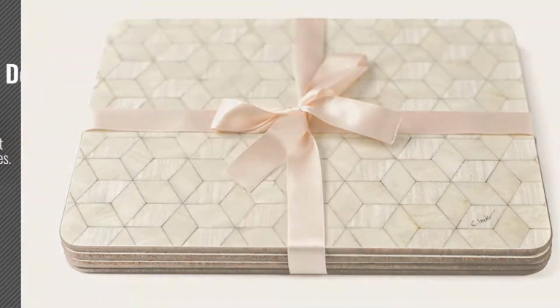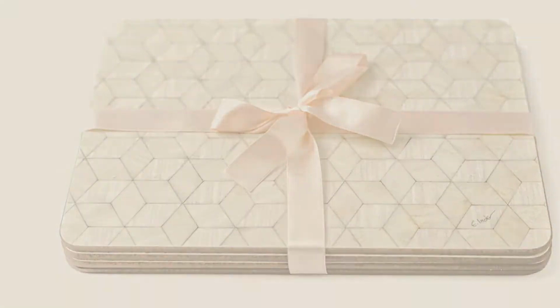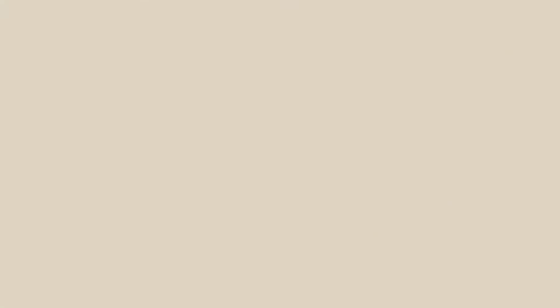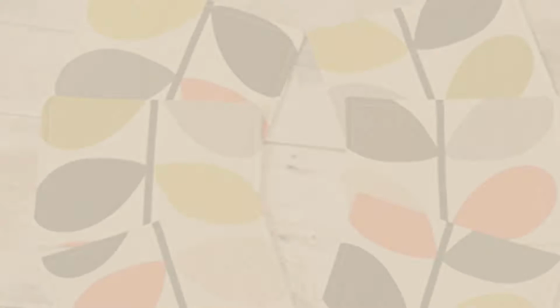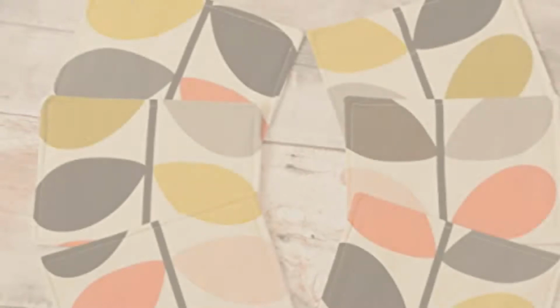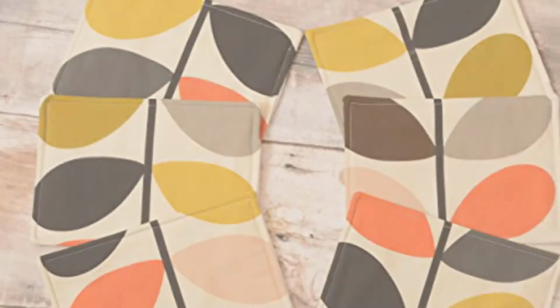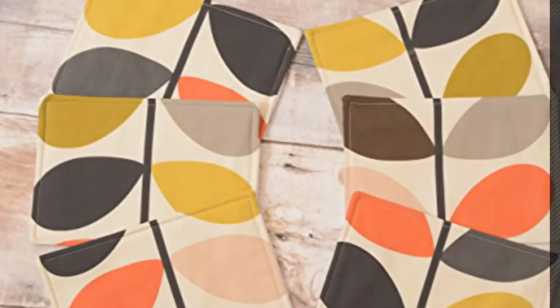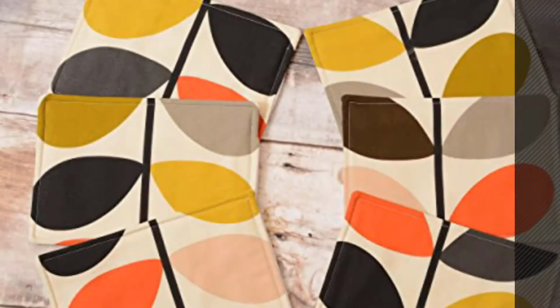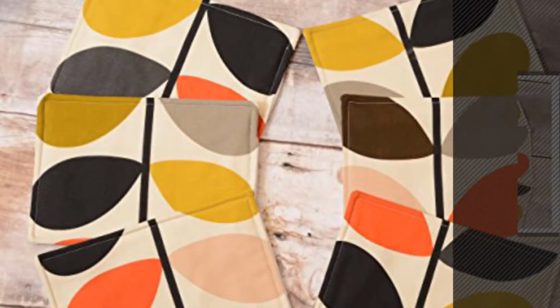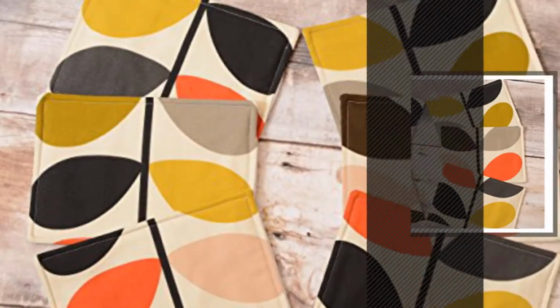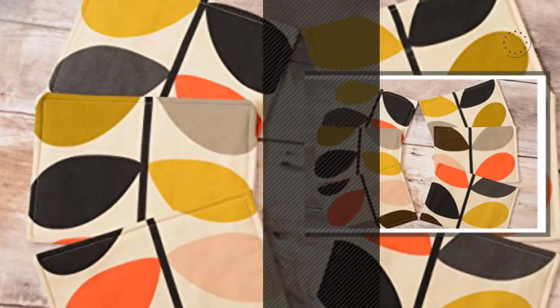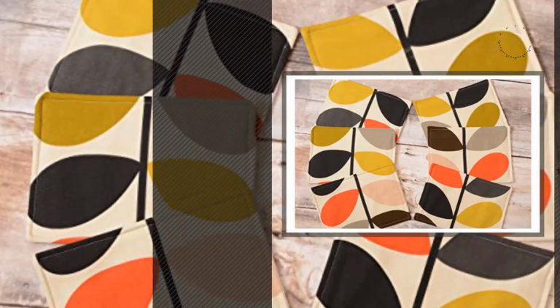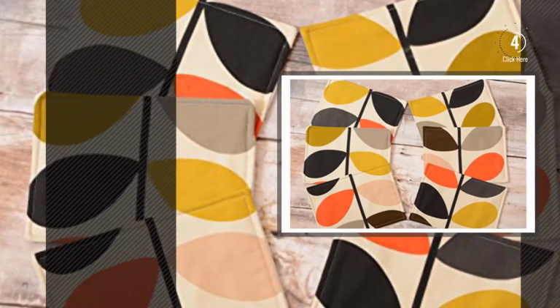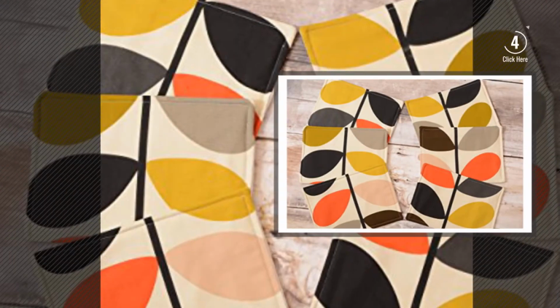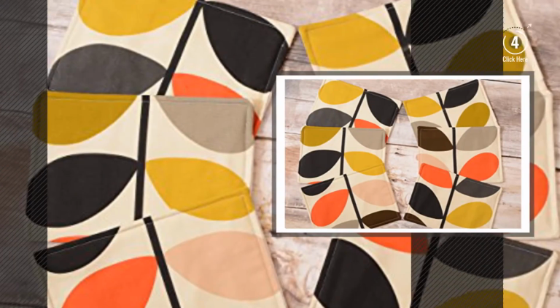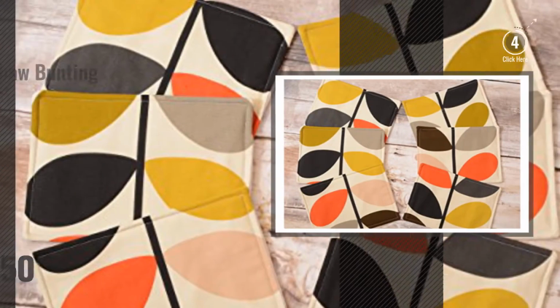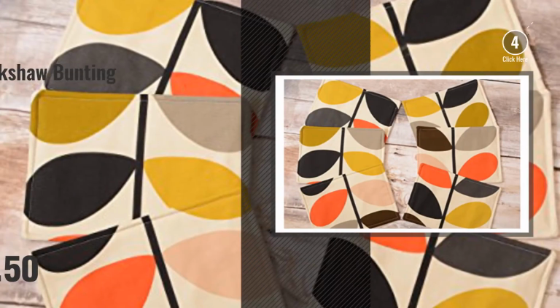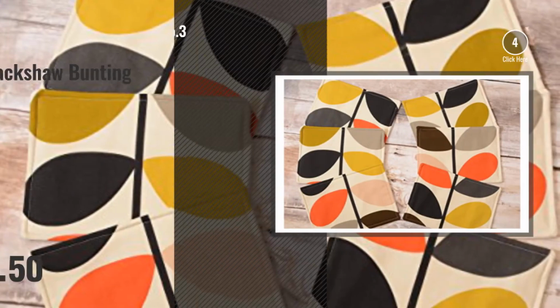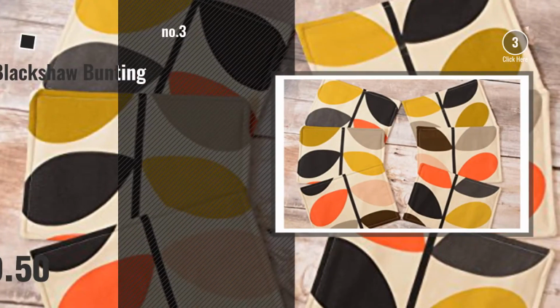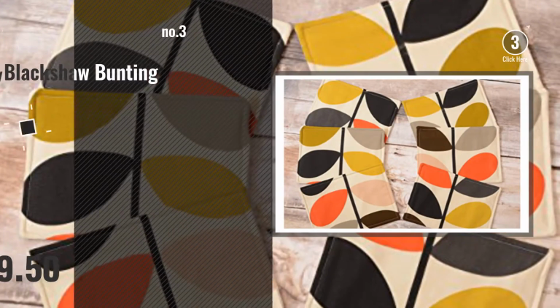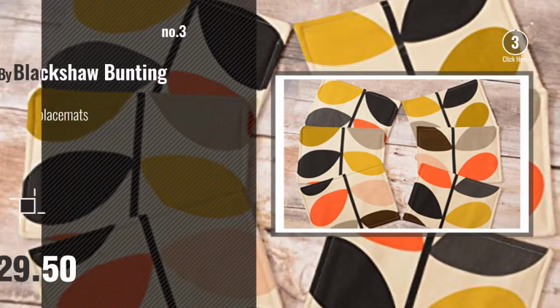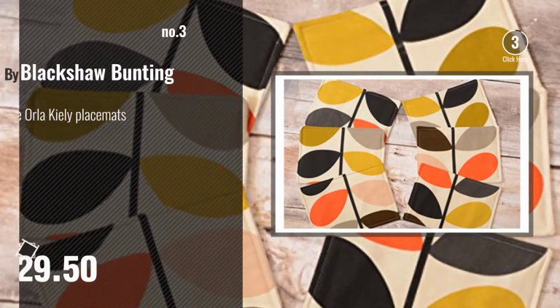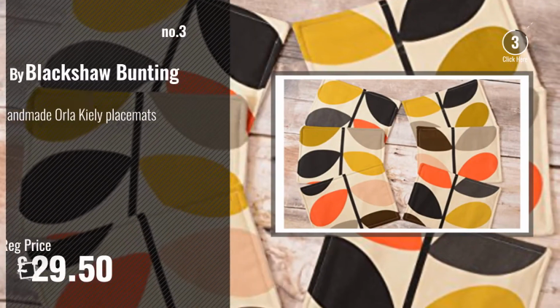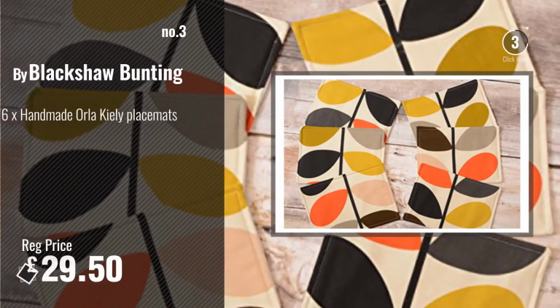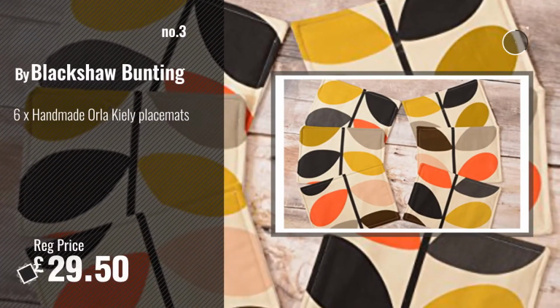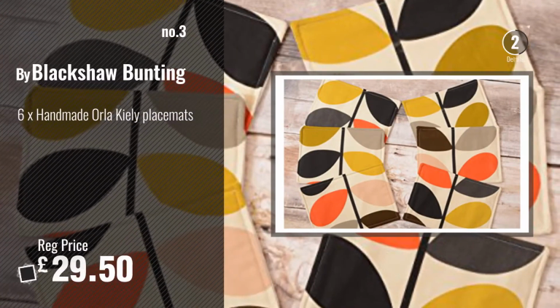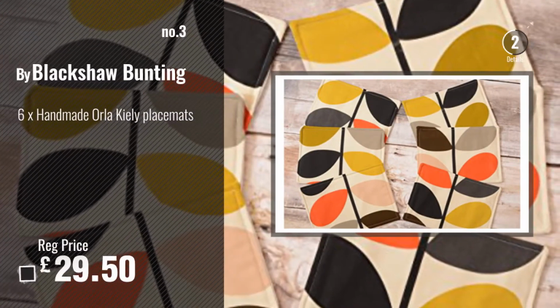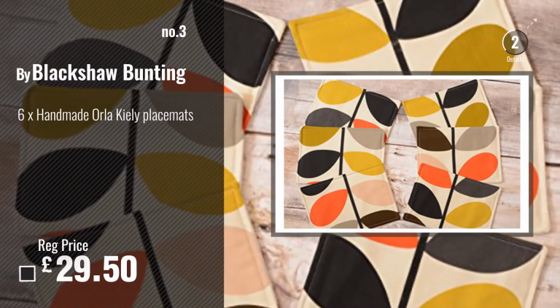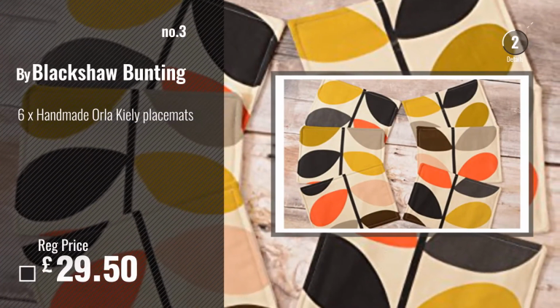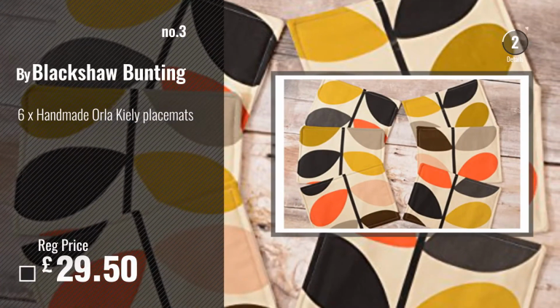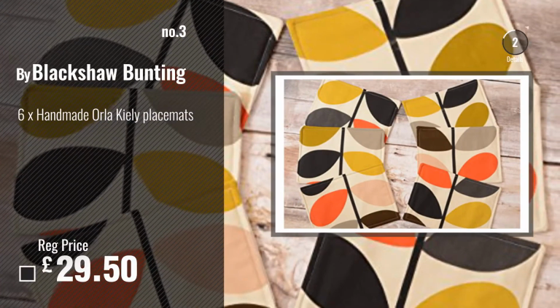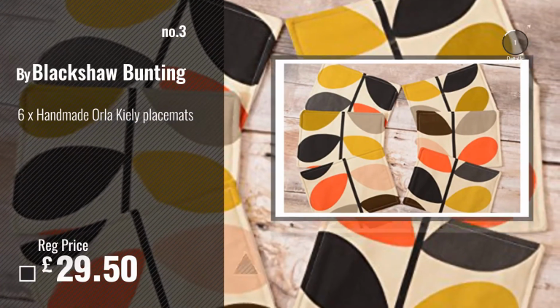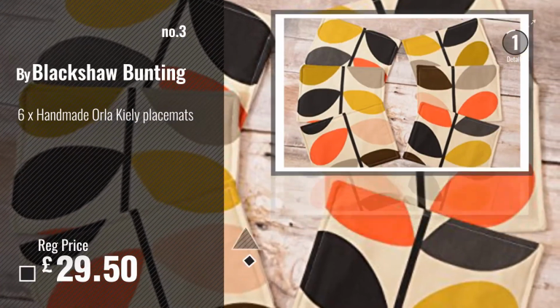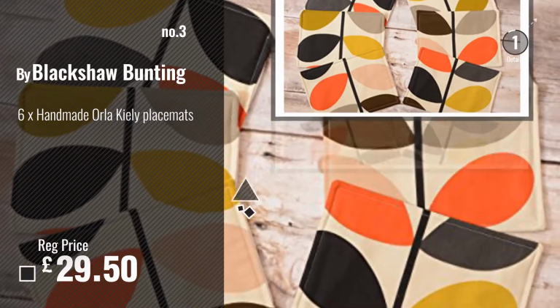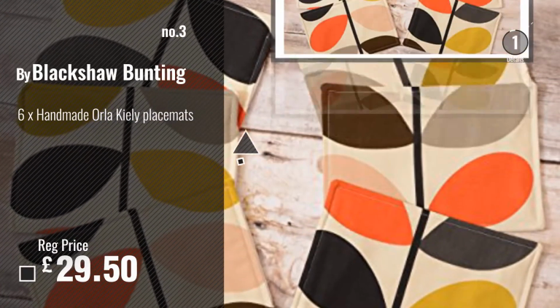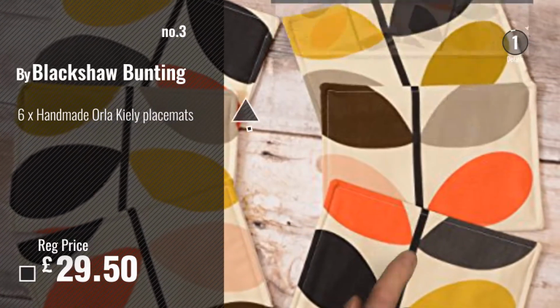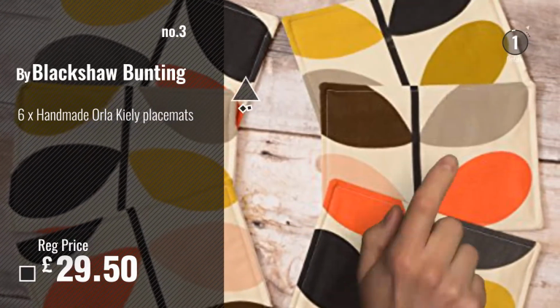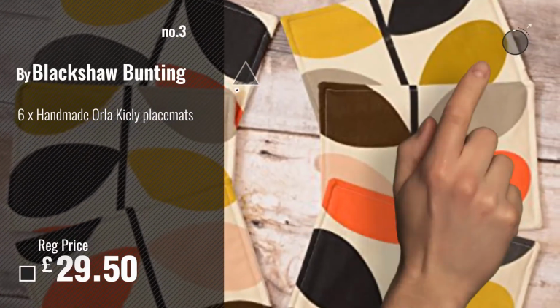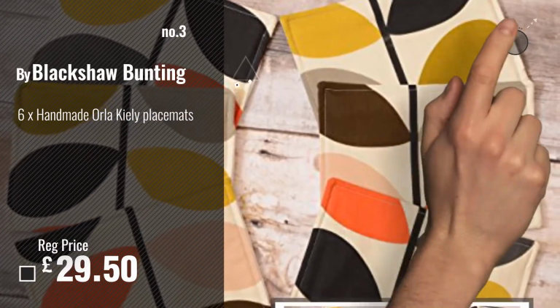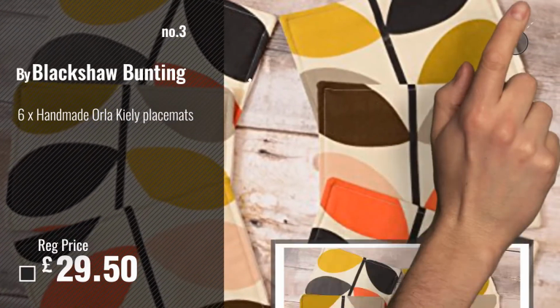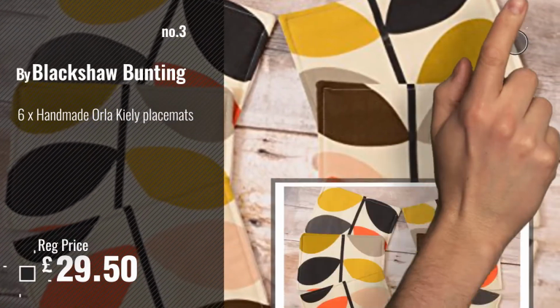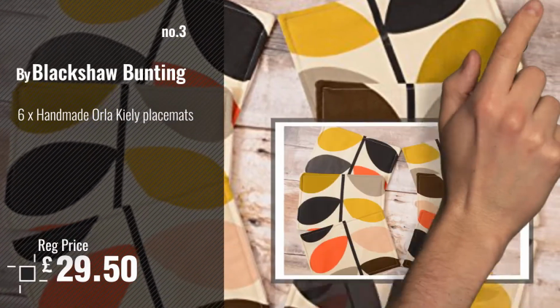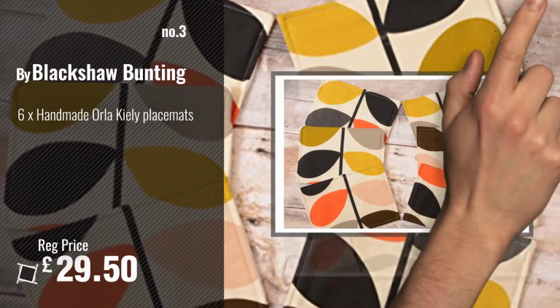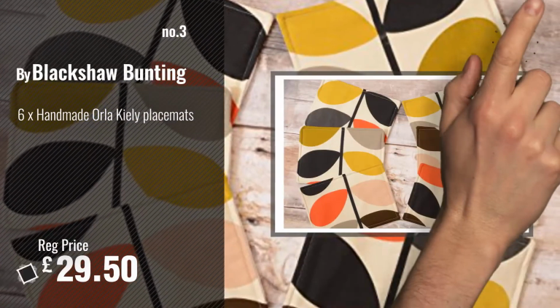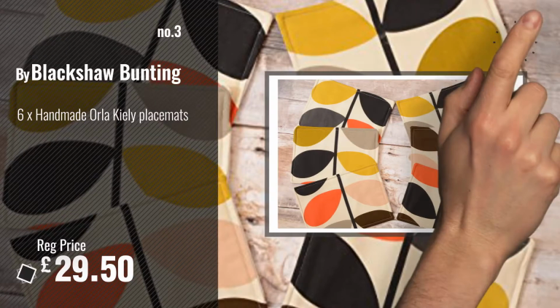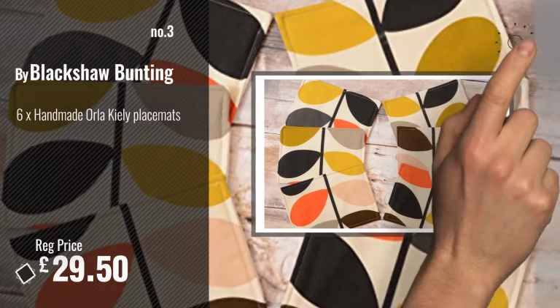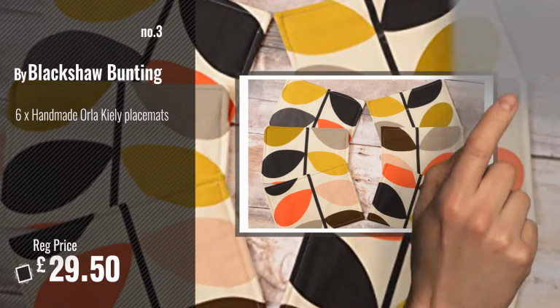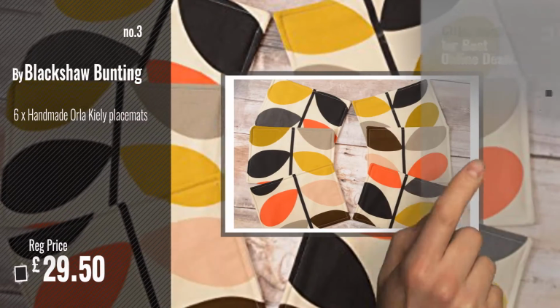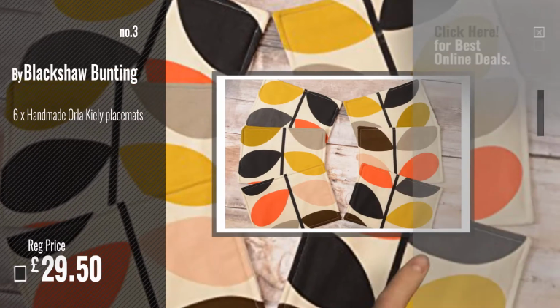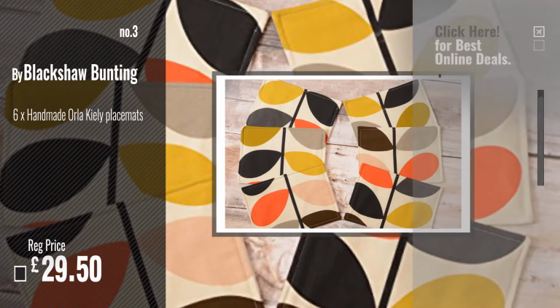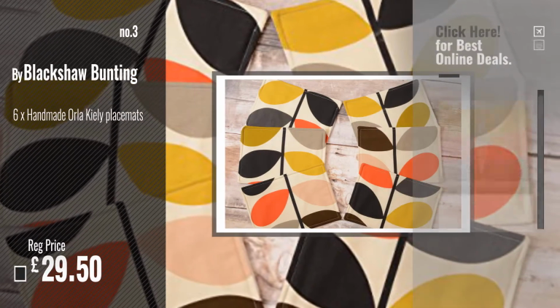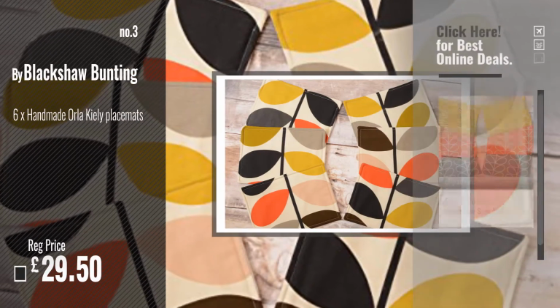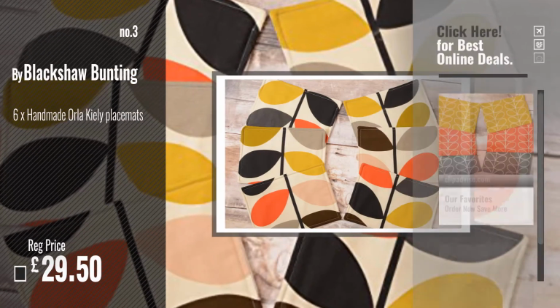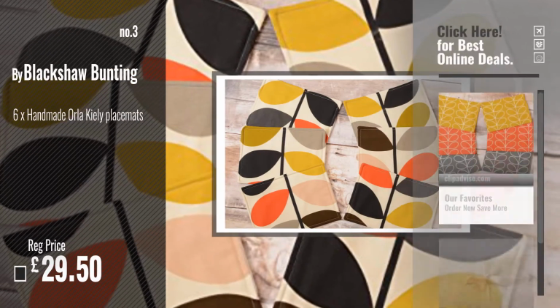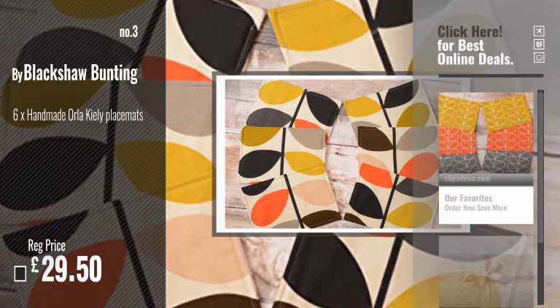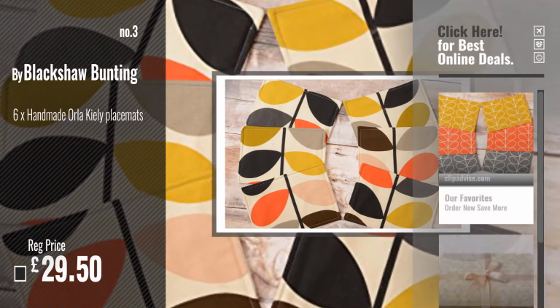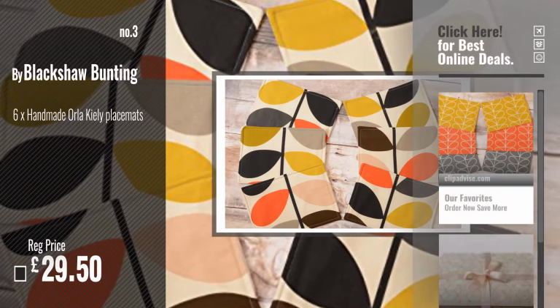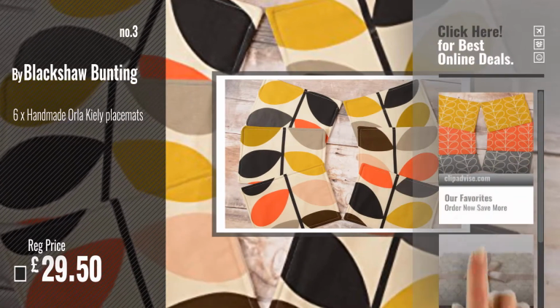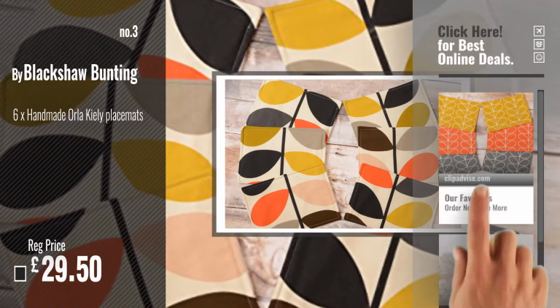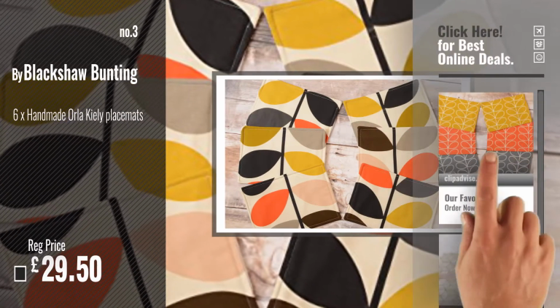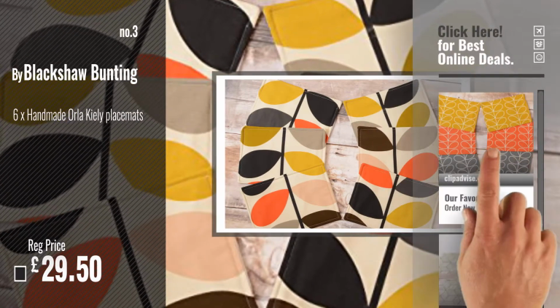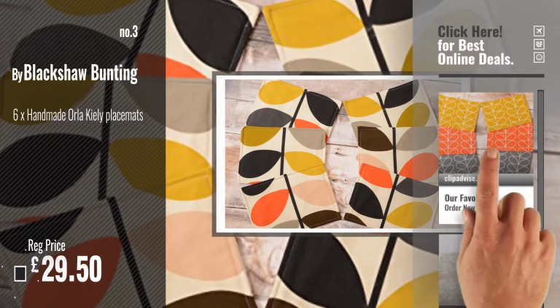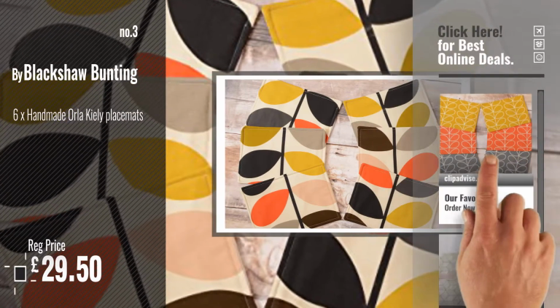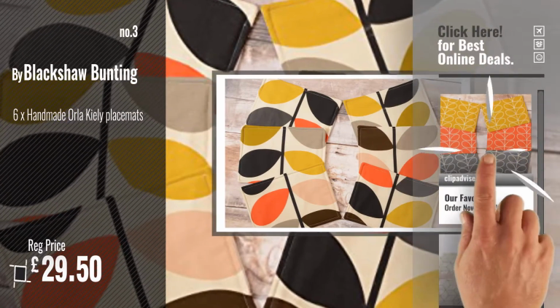Number 3, by Blackshaw Bunting. For more info and great handmade placemats, just click this circle.